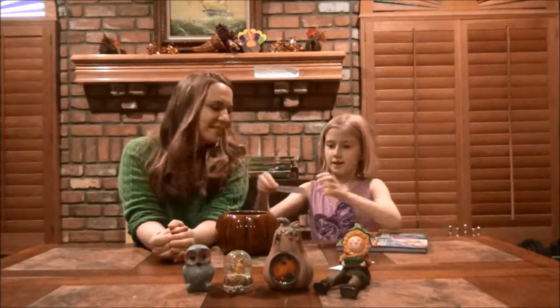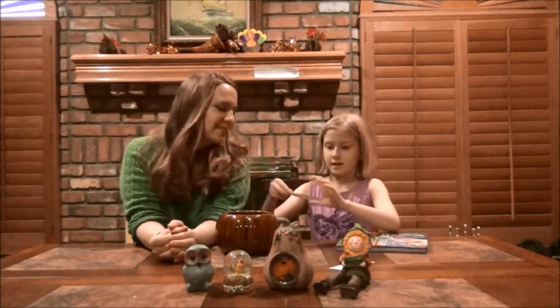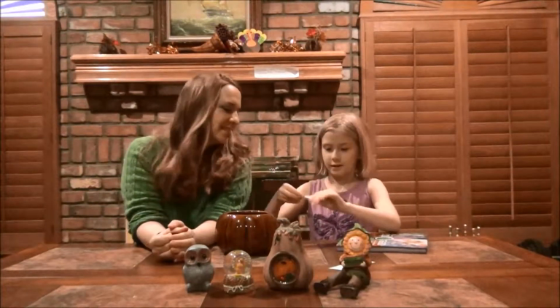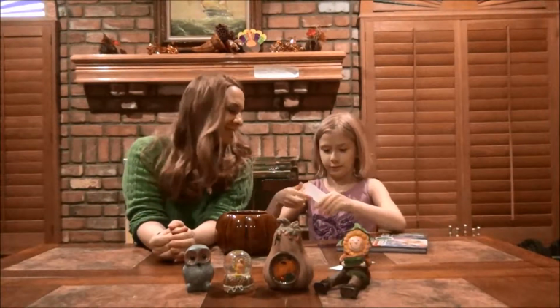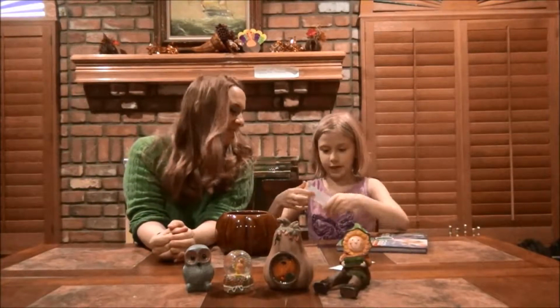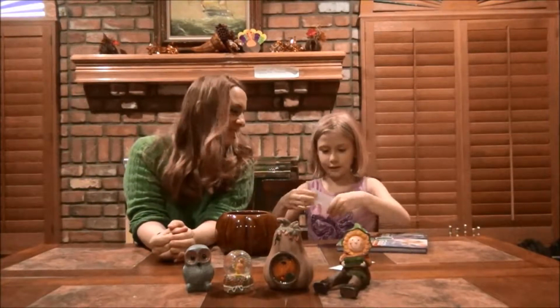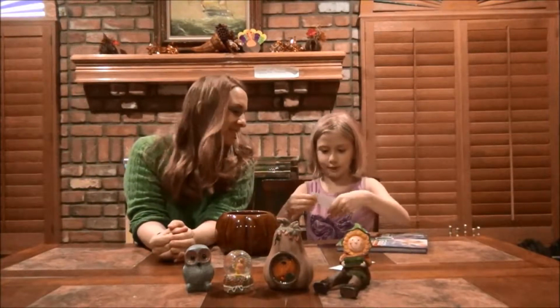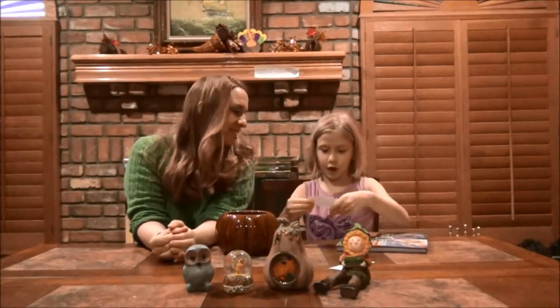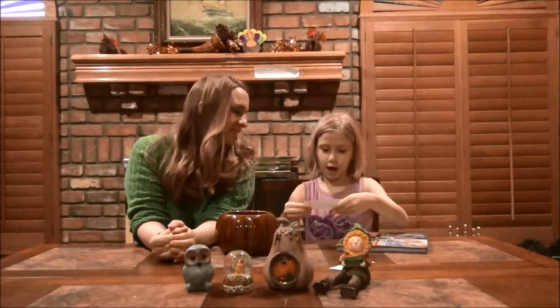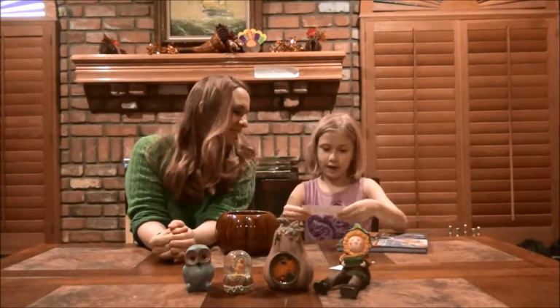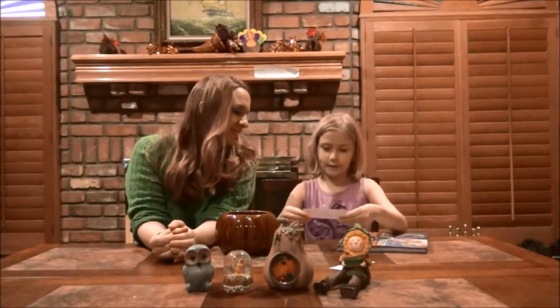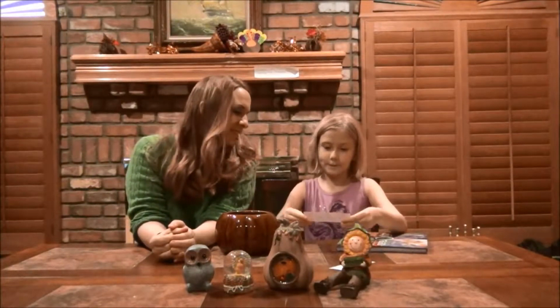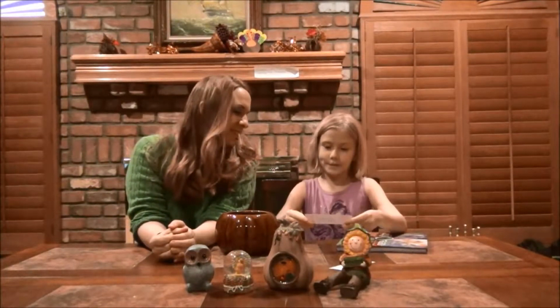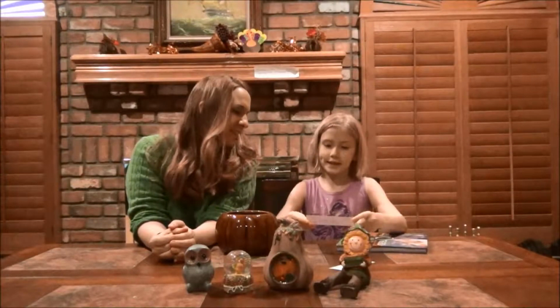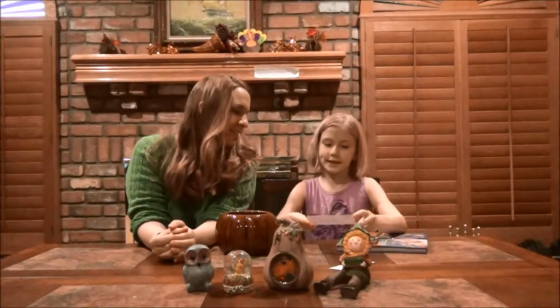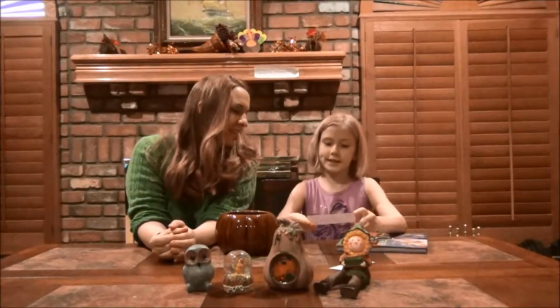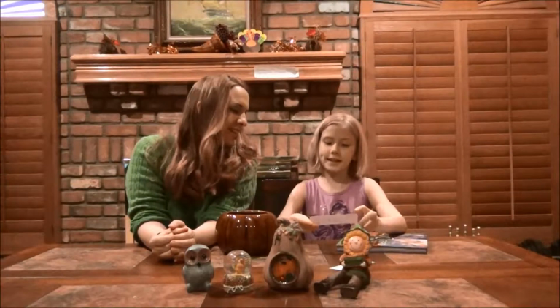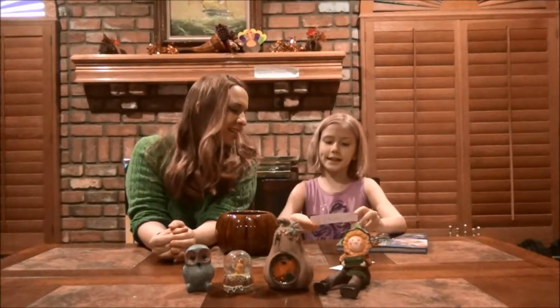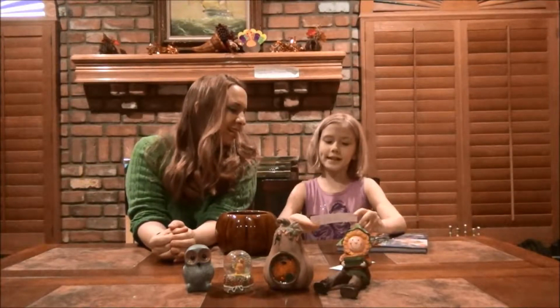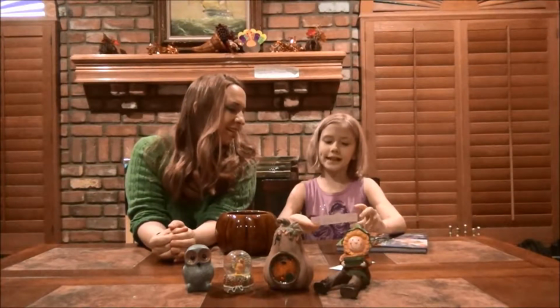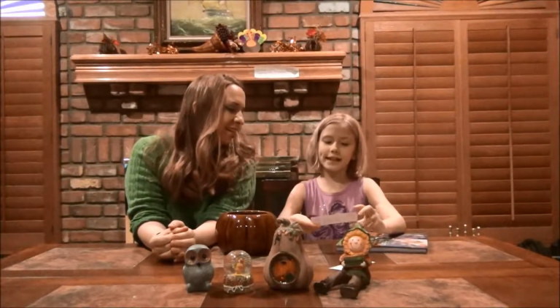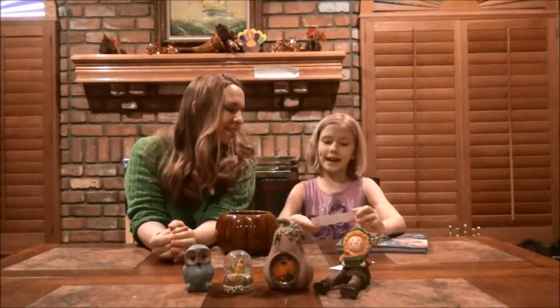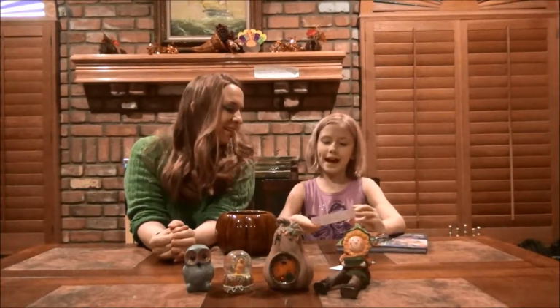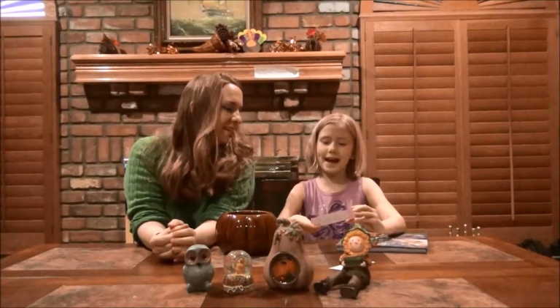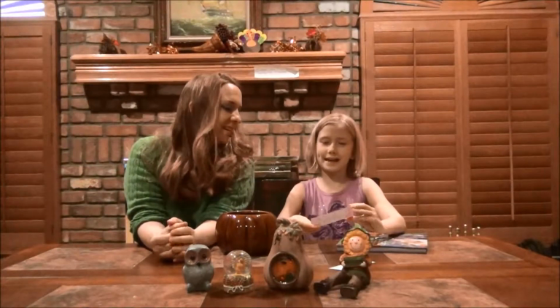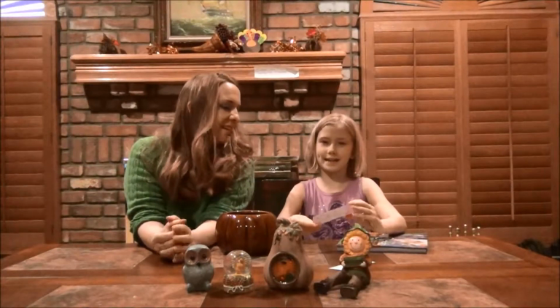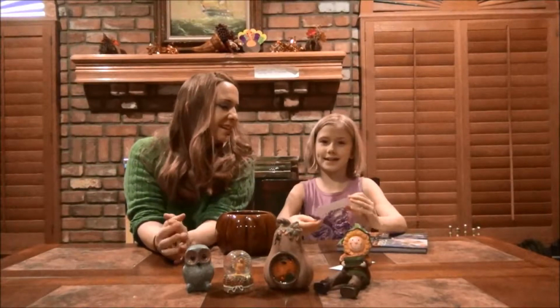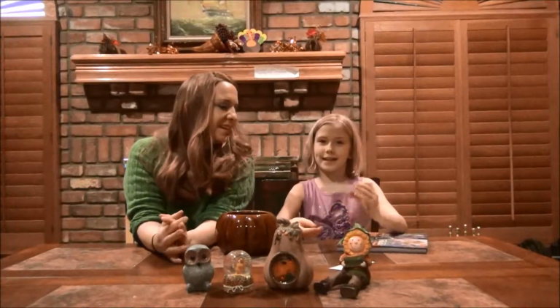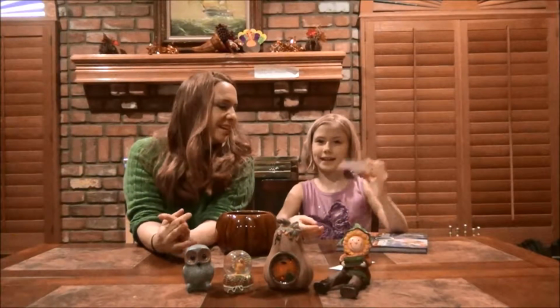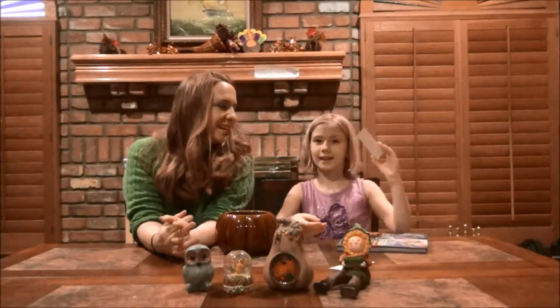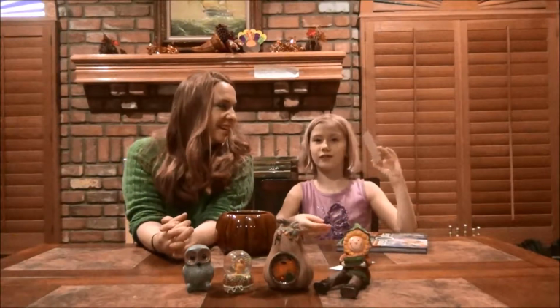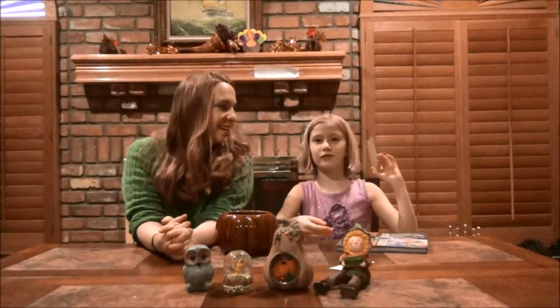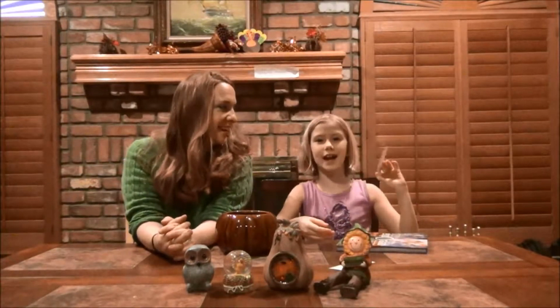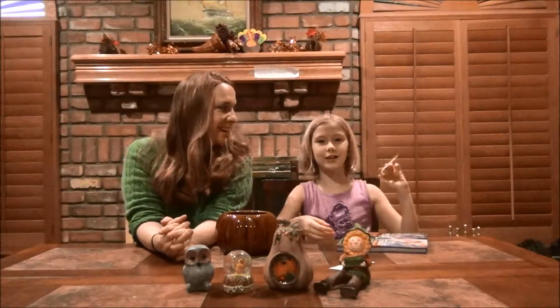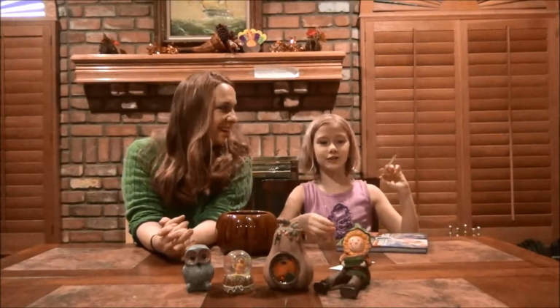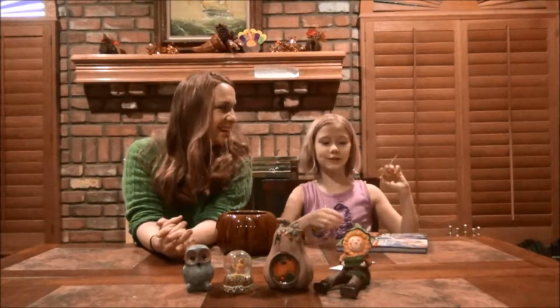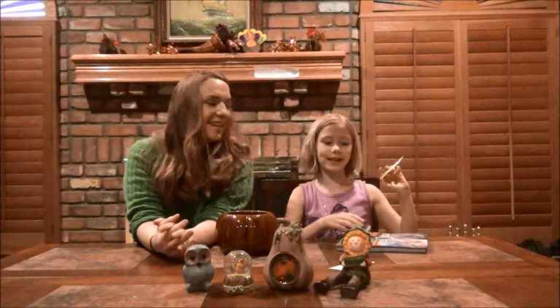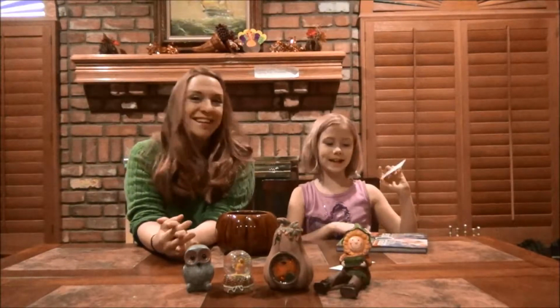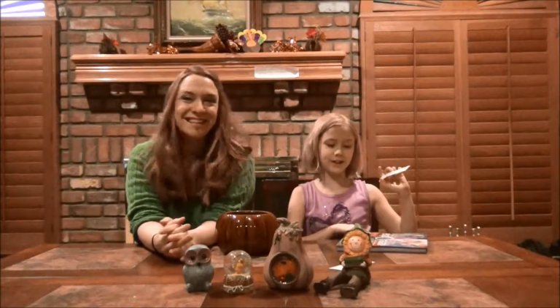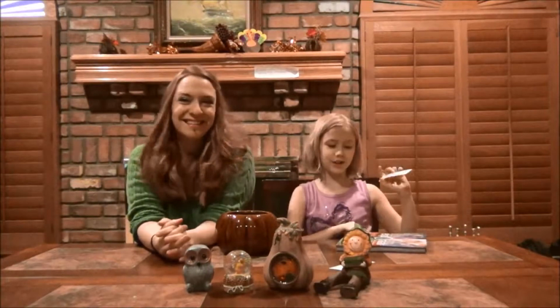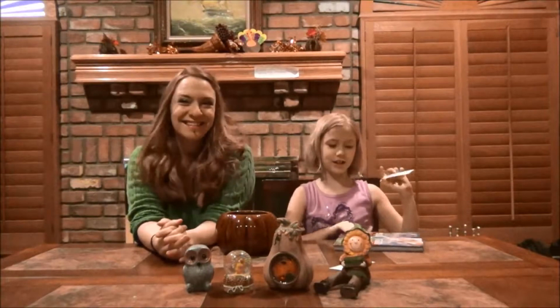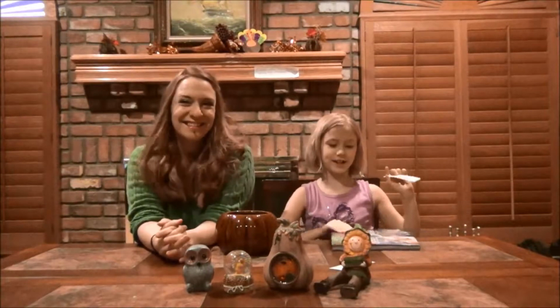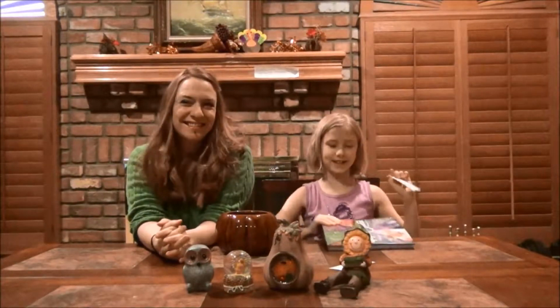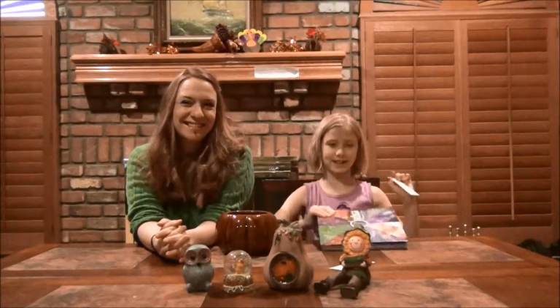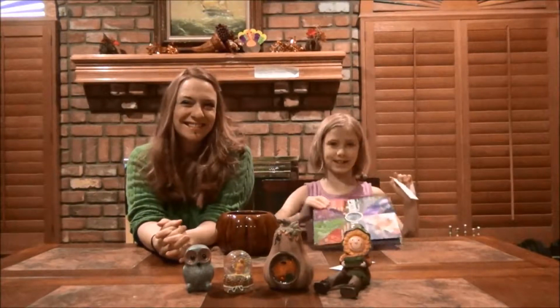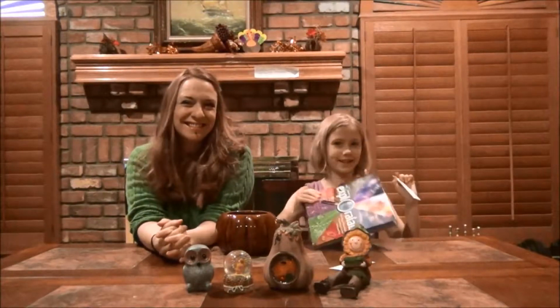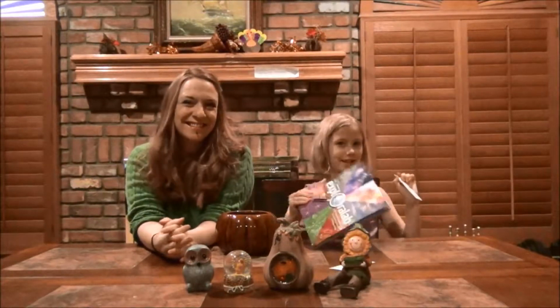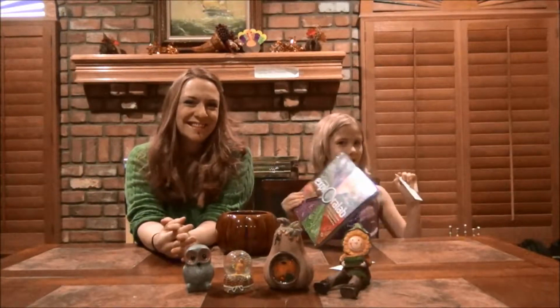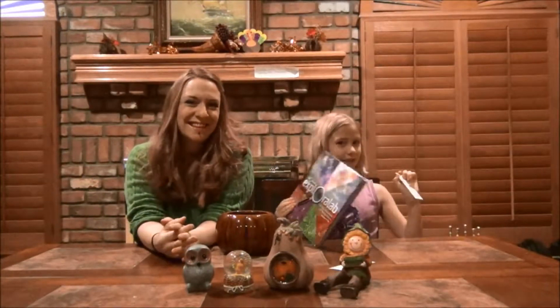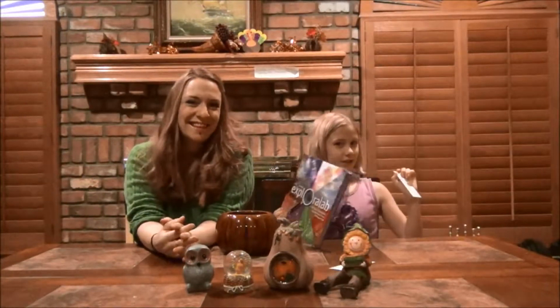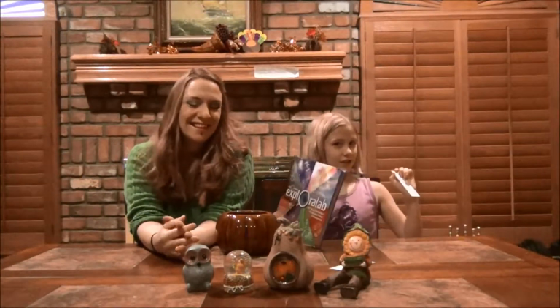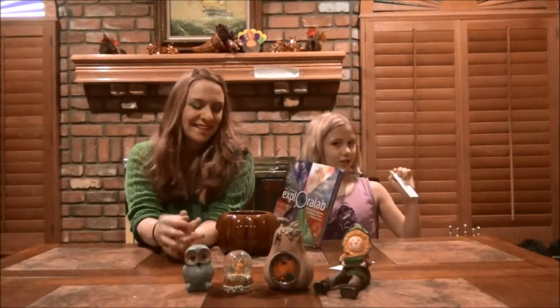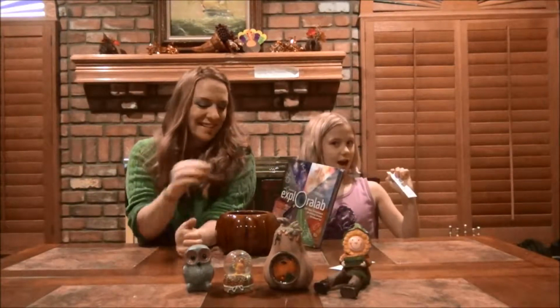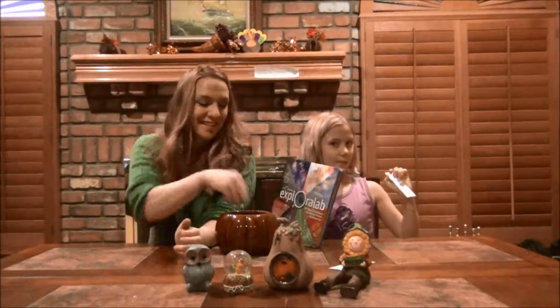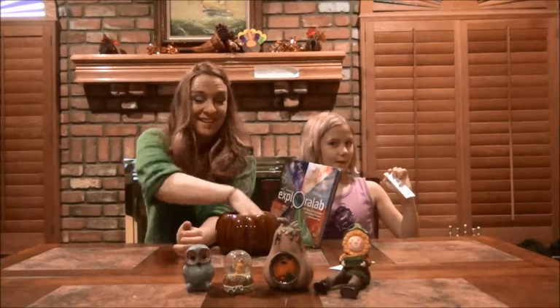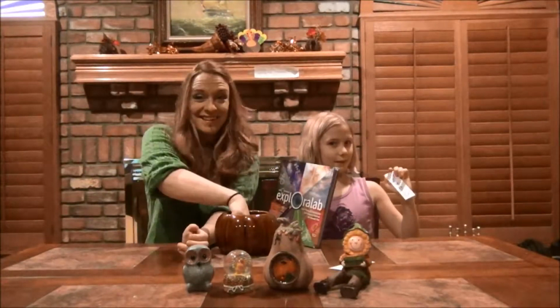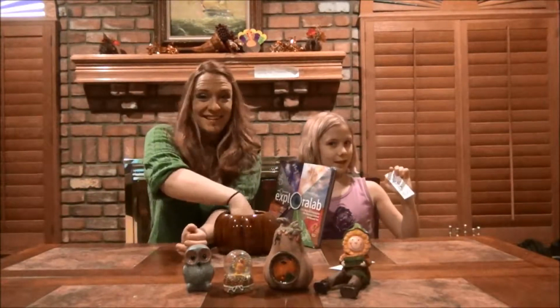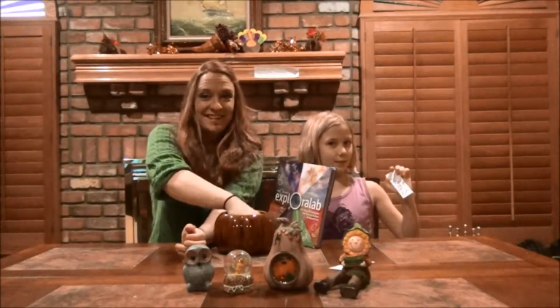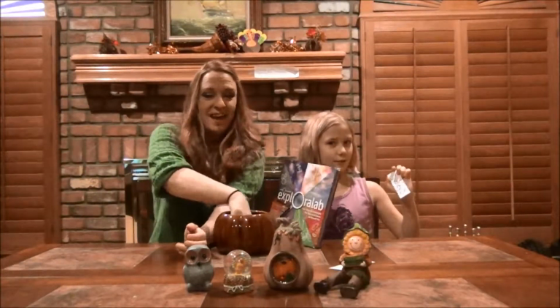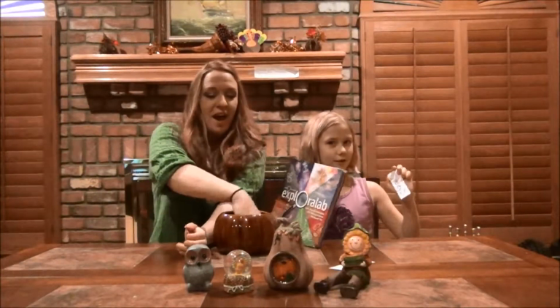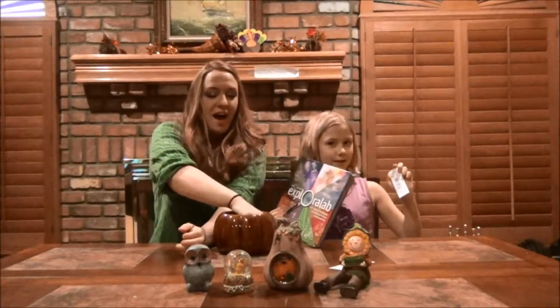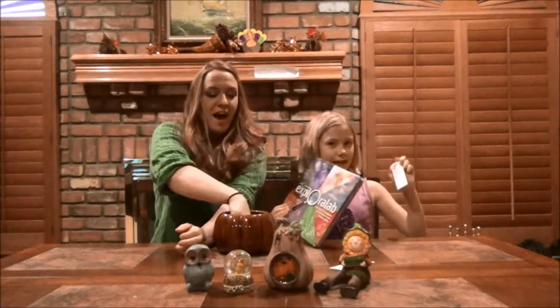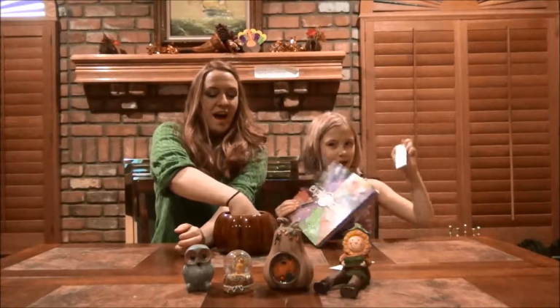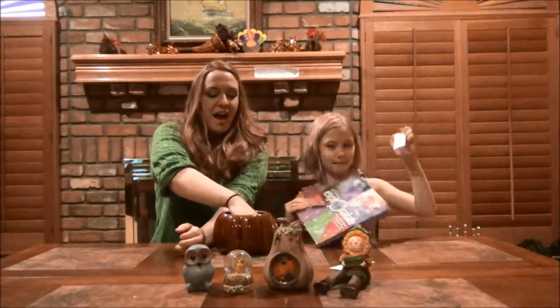We've got Sydney S. Congratulations! Another copy of Explorer Lab.